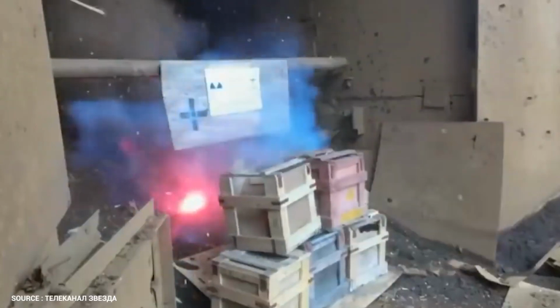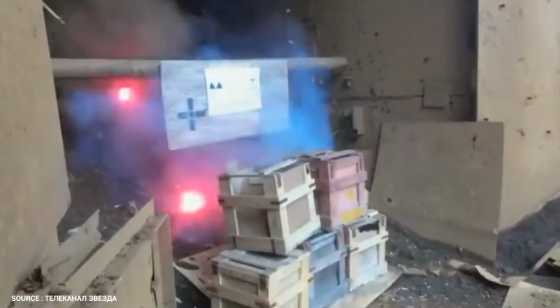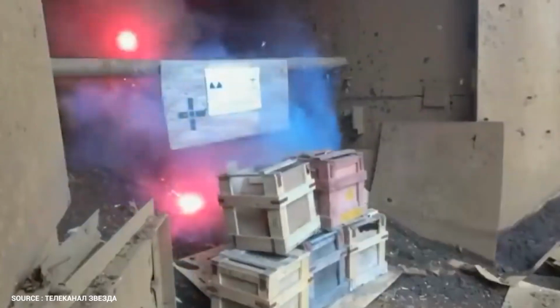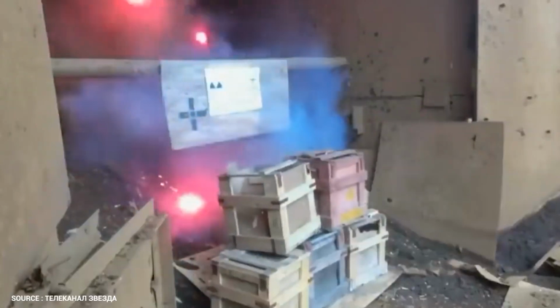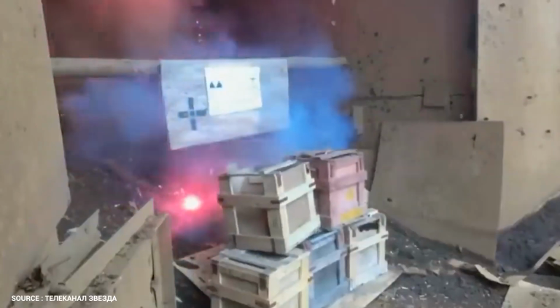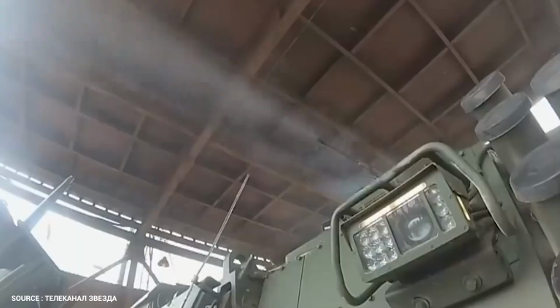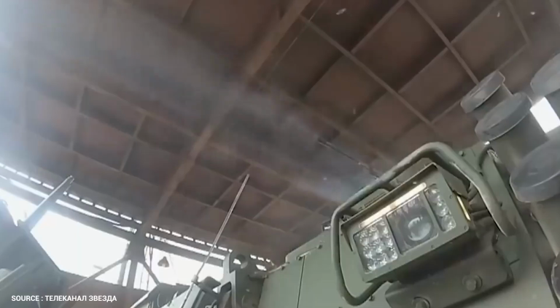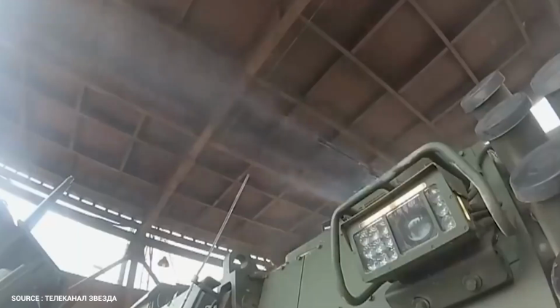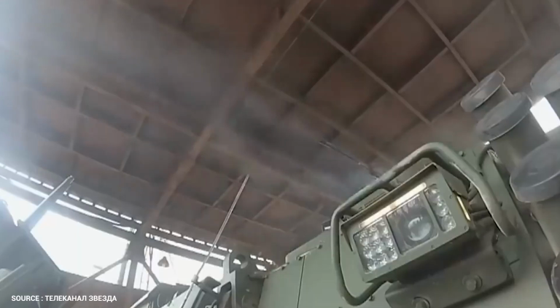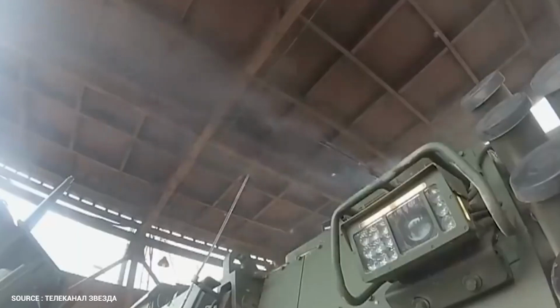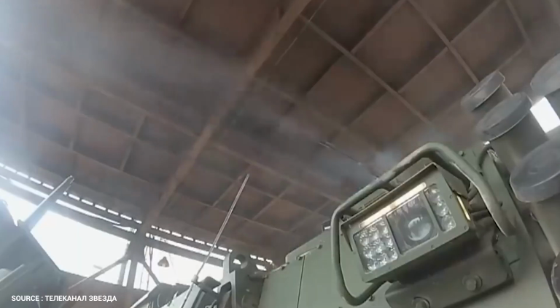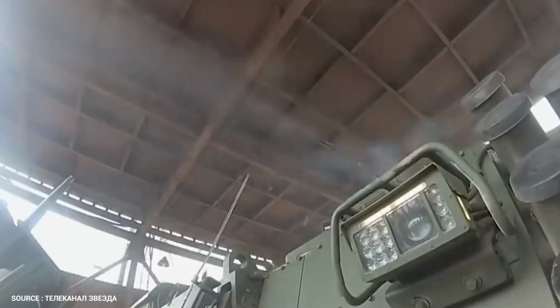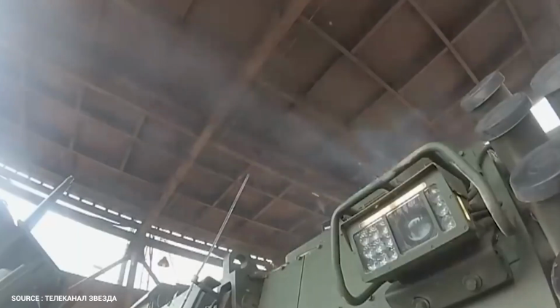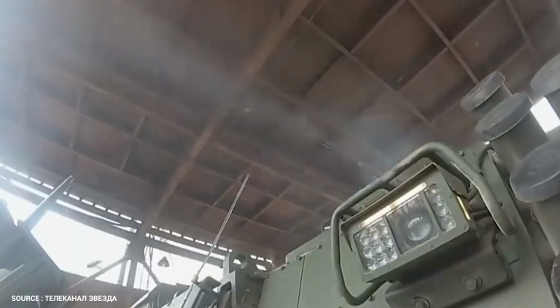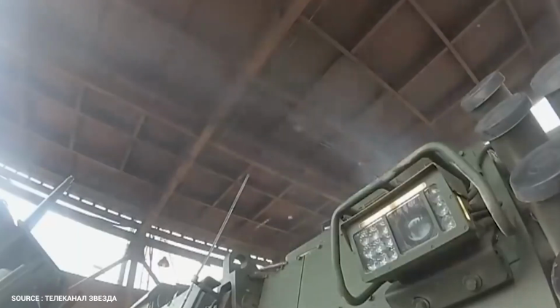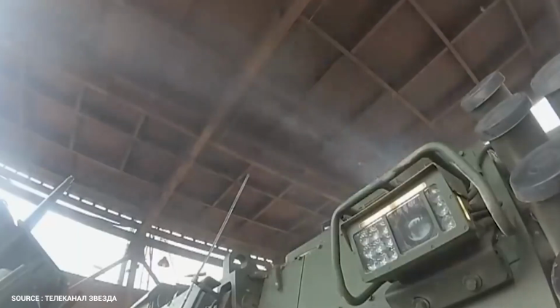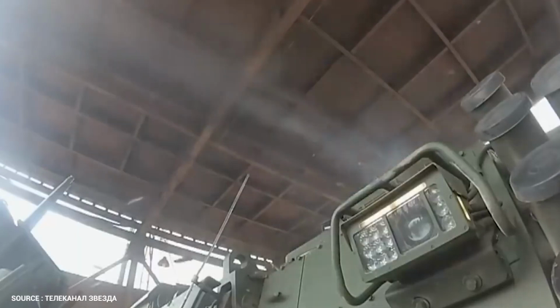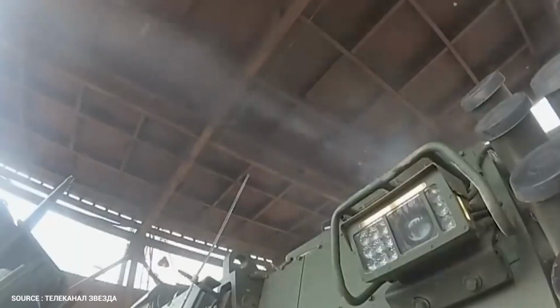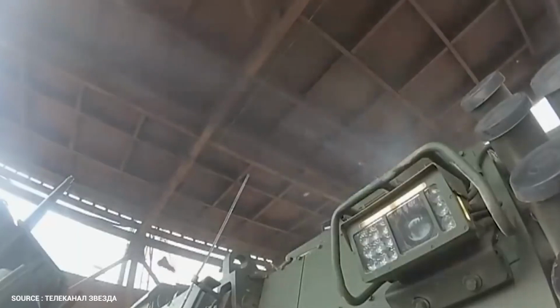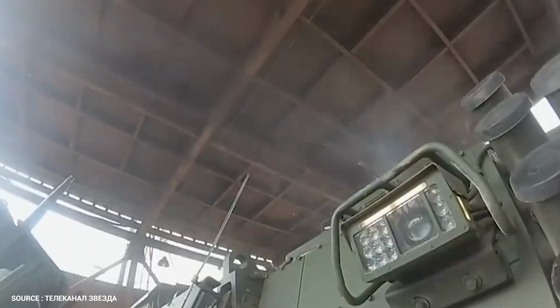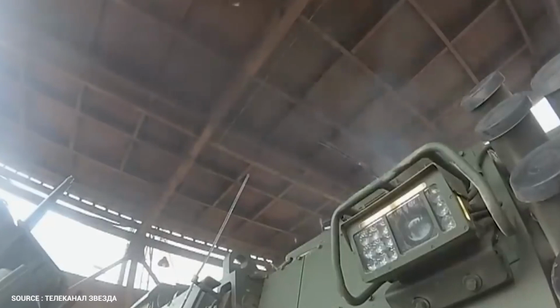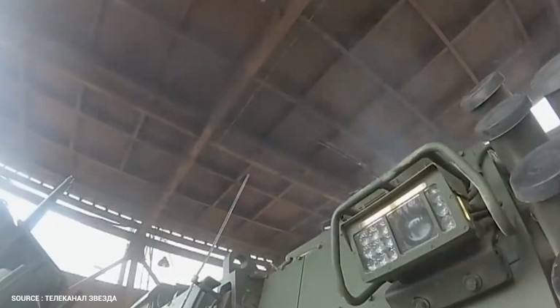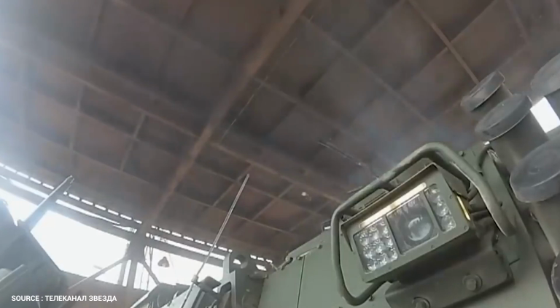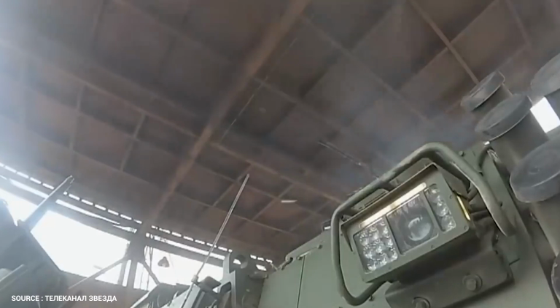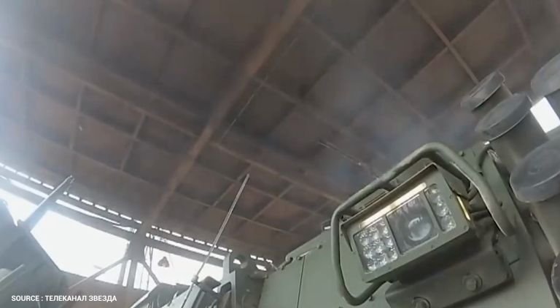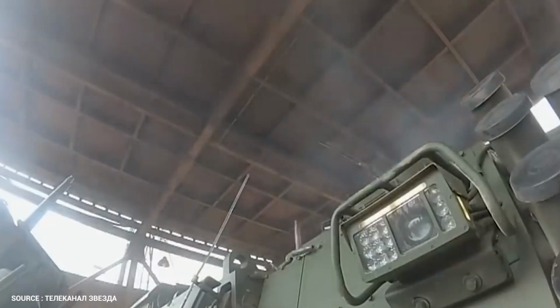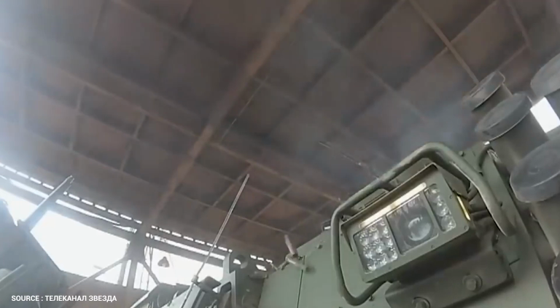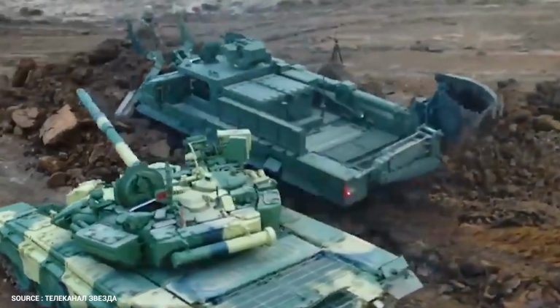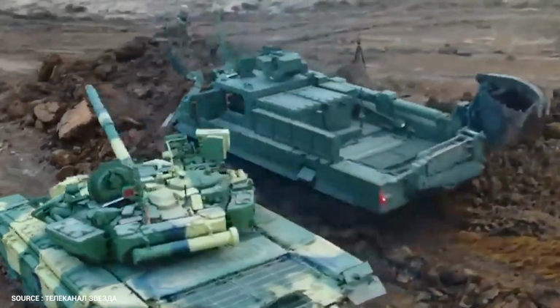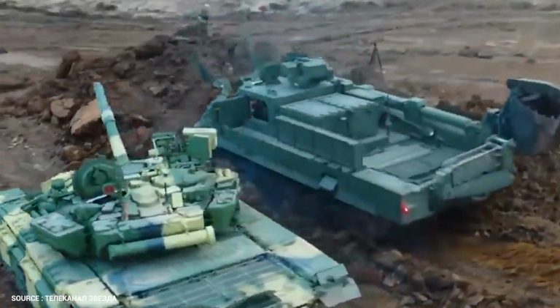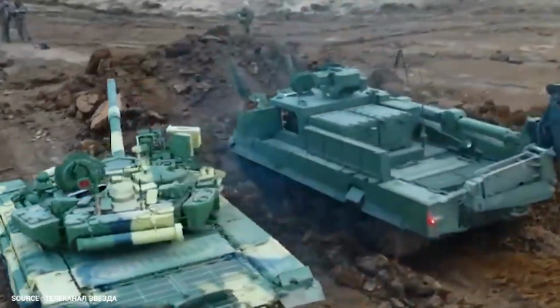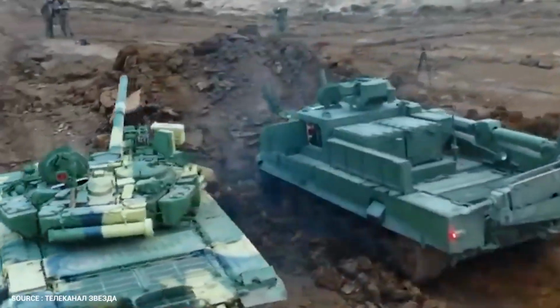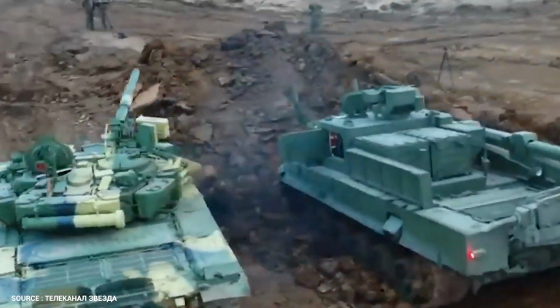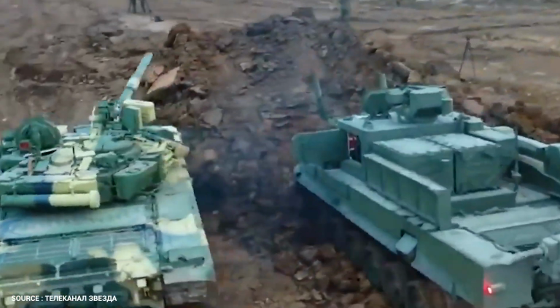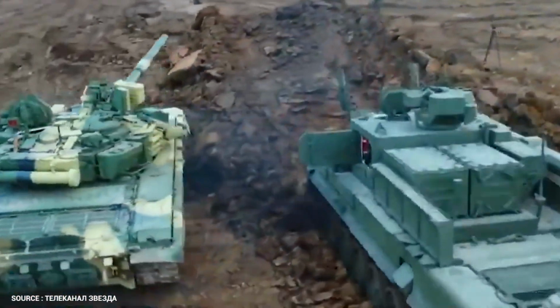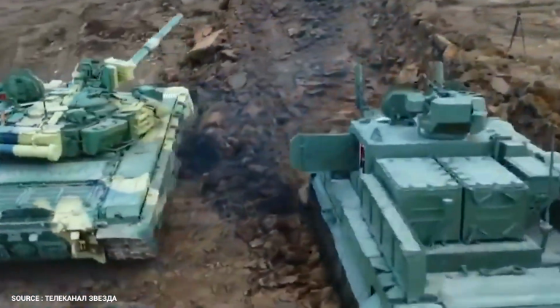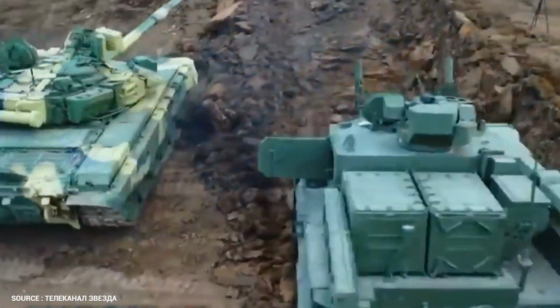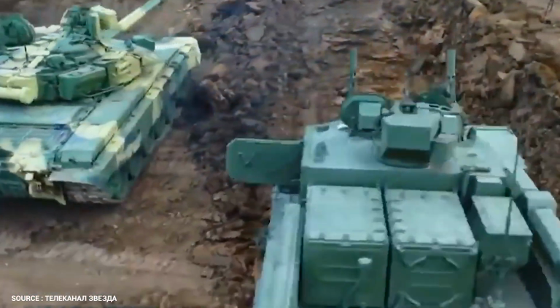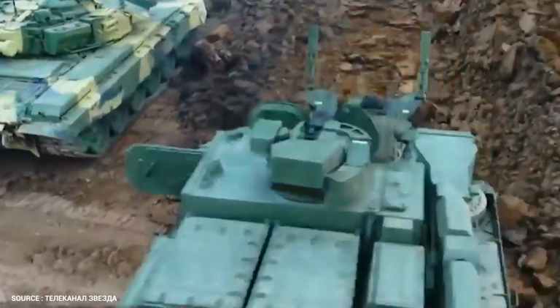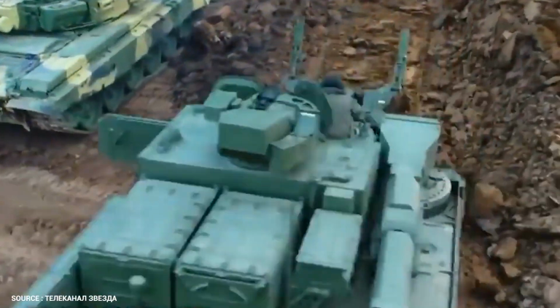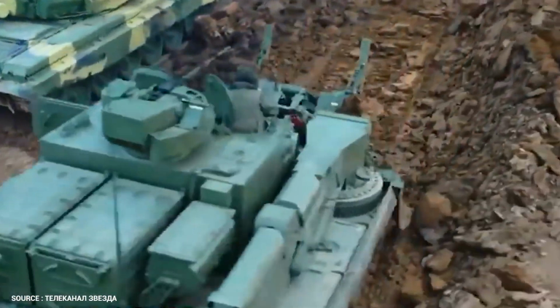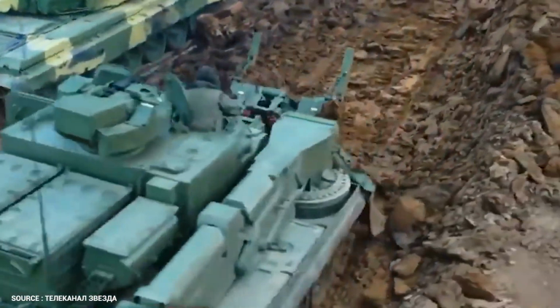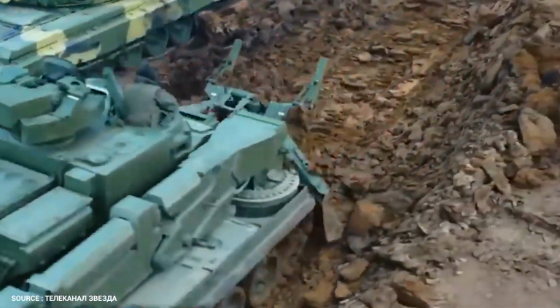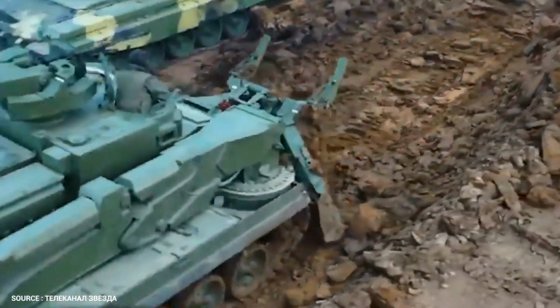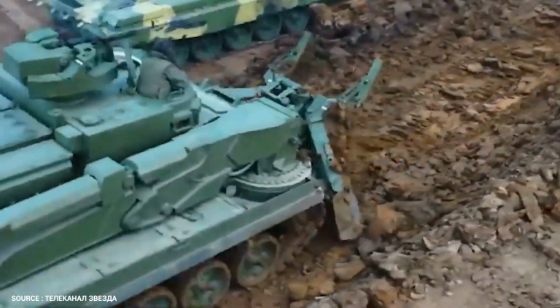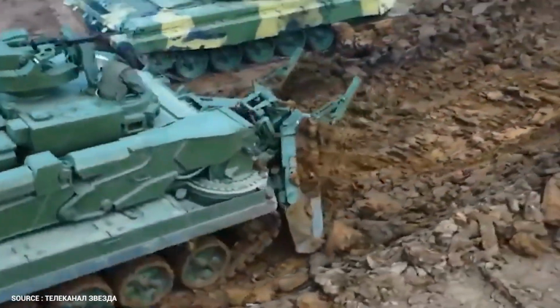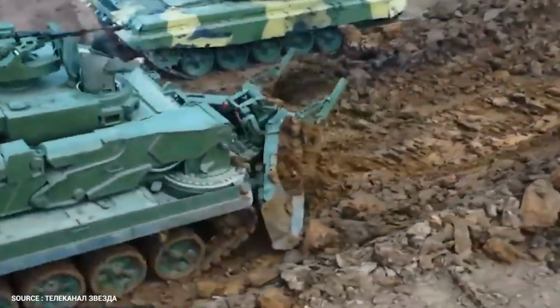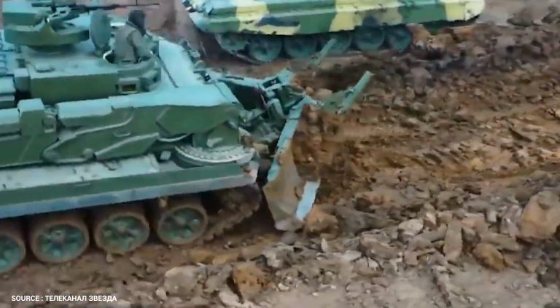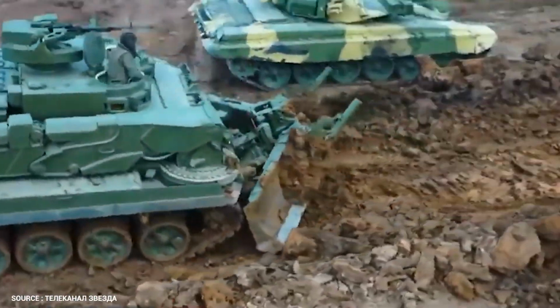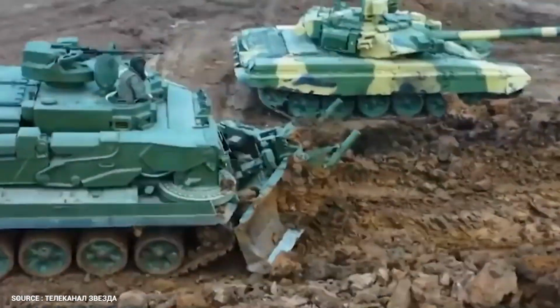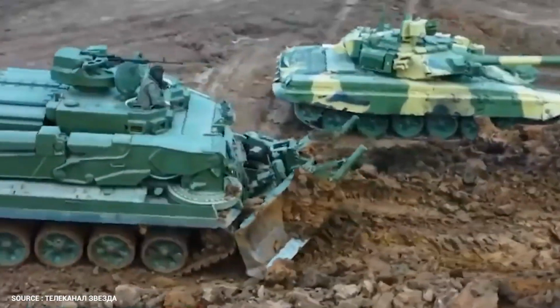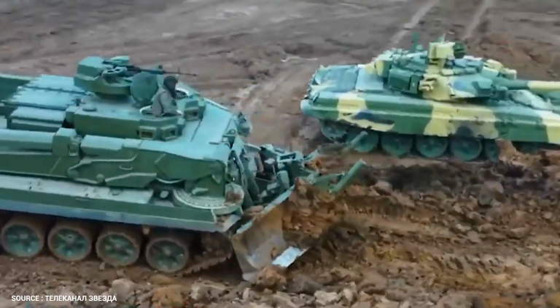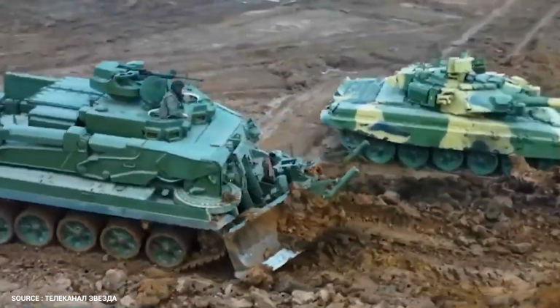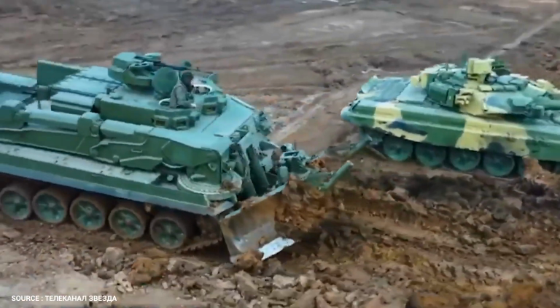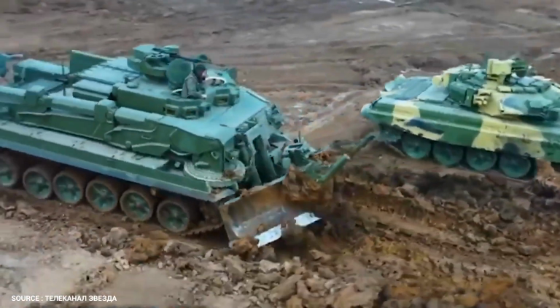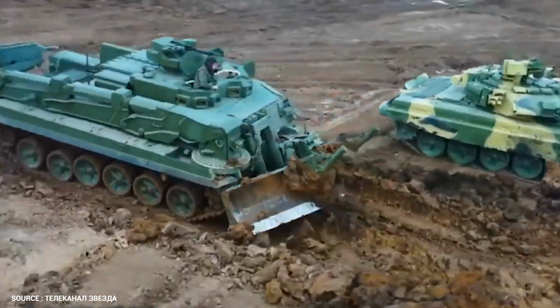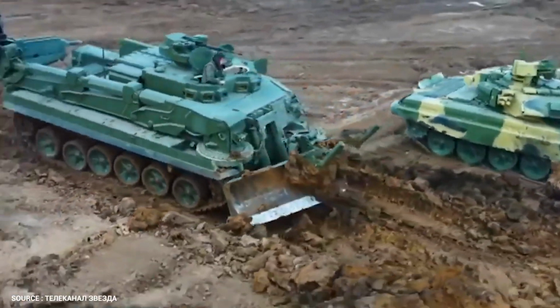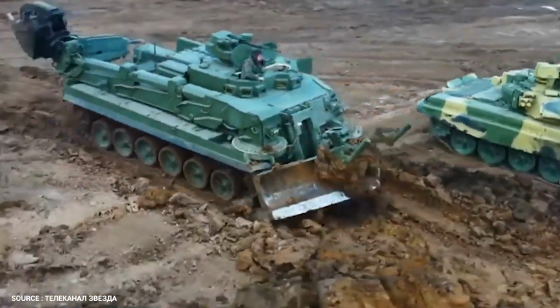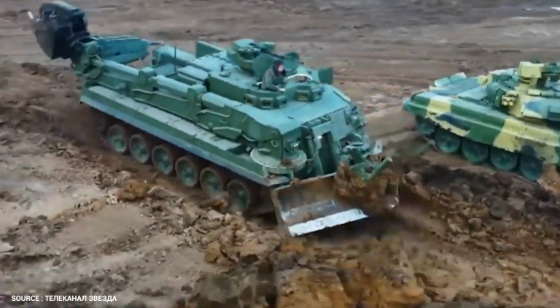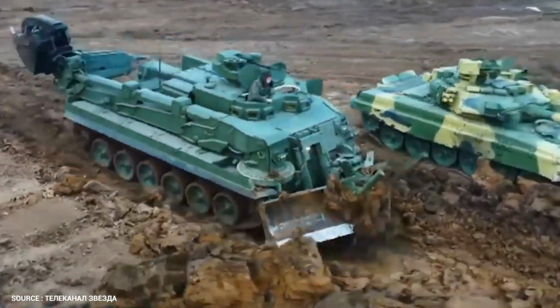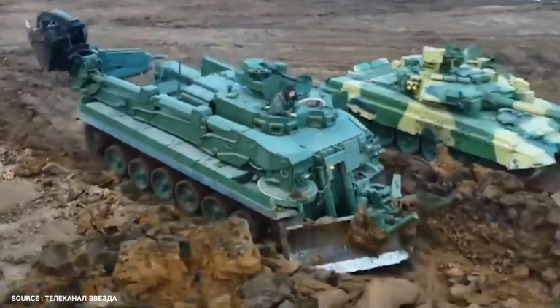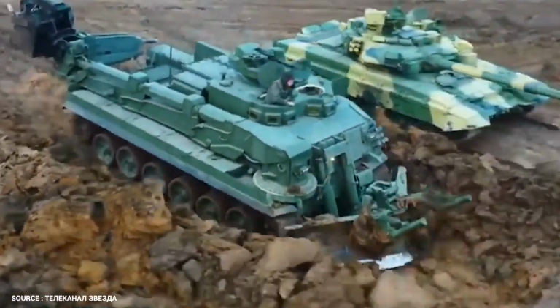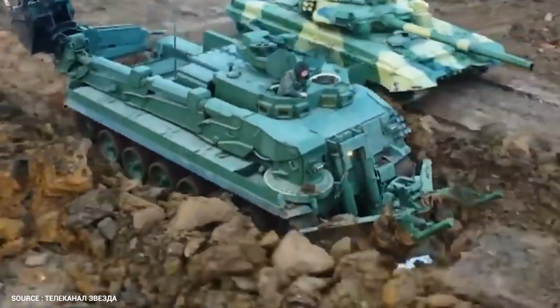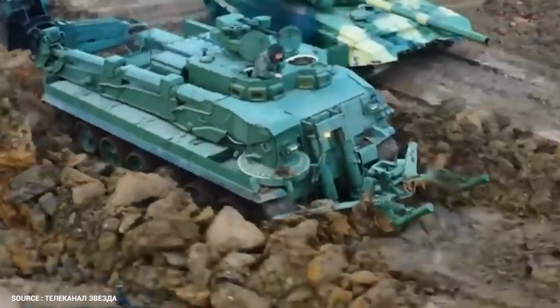For self-defense, this weapon is used. It is effective against lightly armored vehicles and can engage helicopters as well.